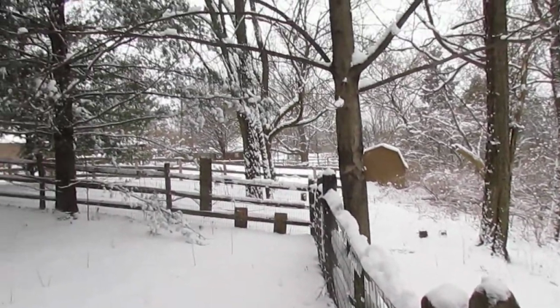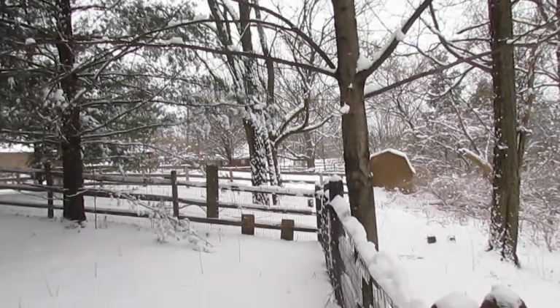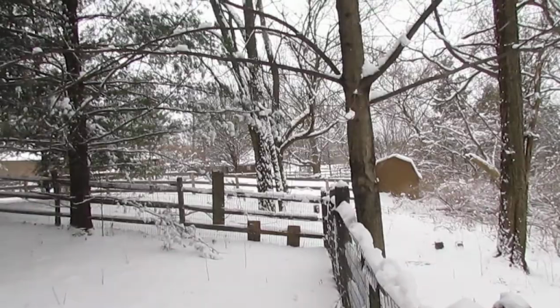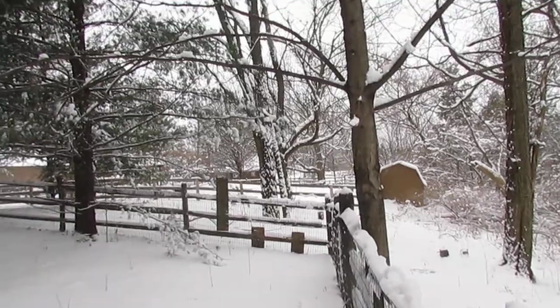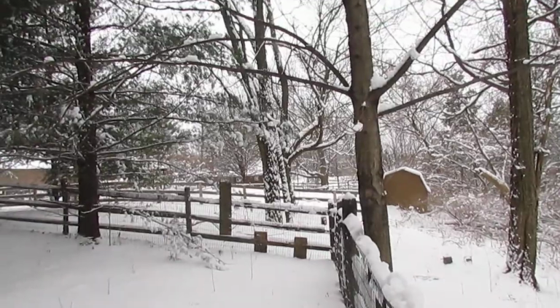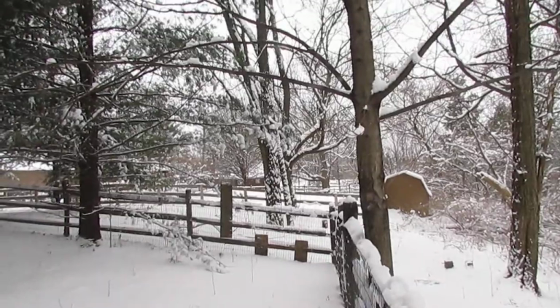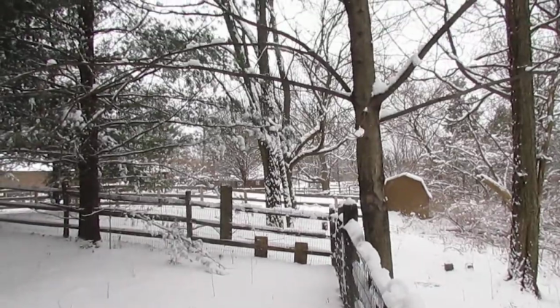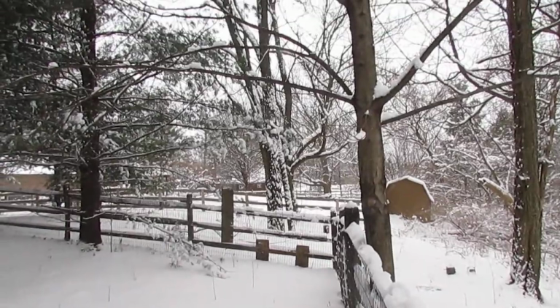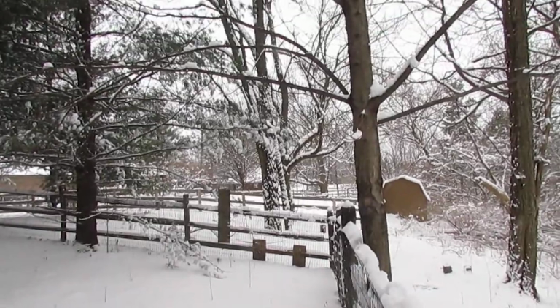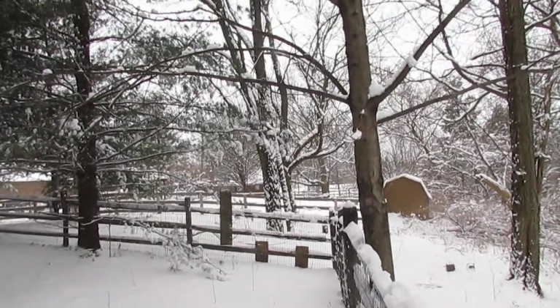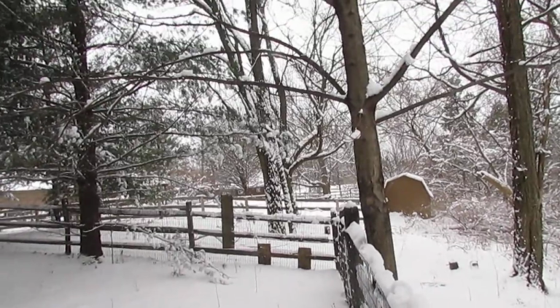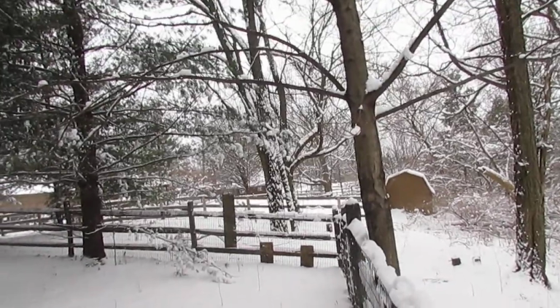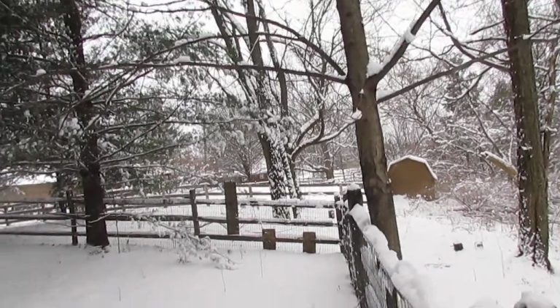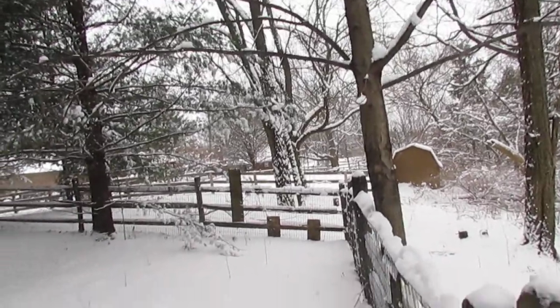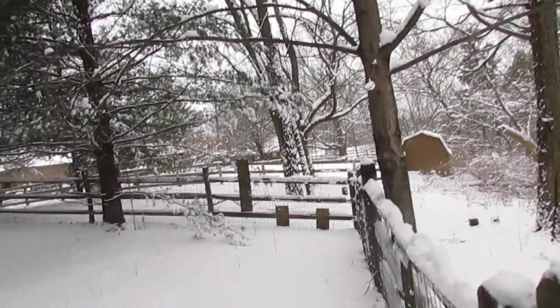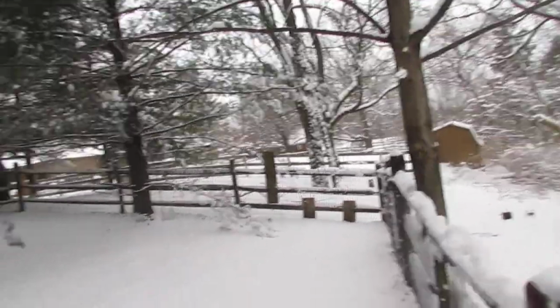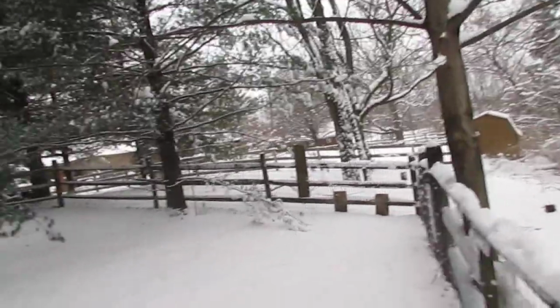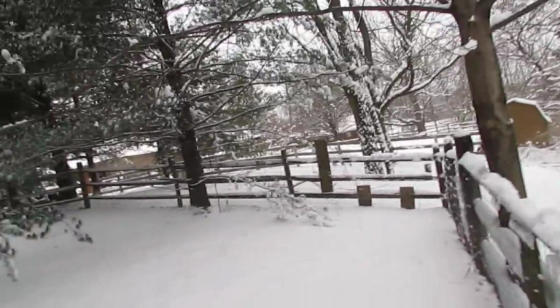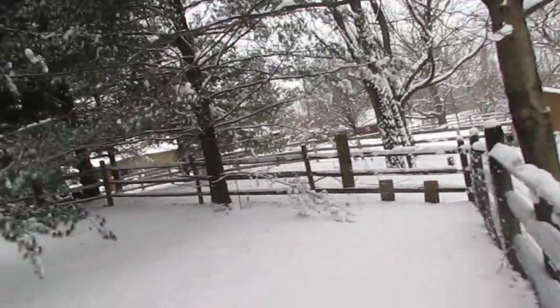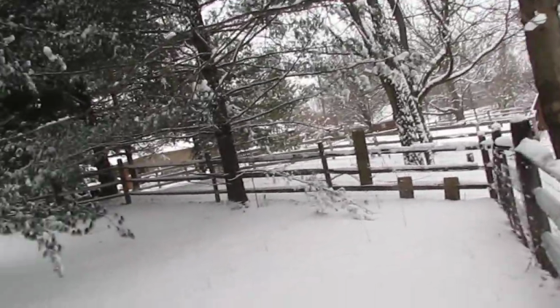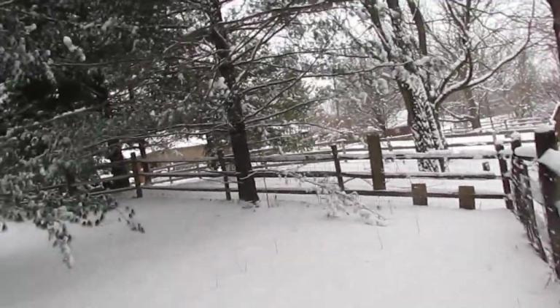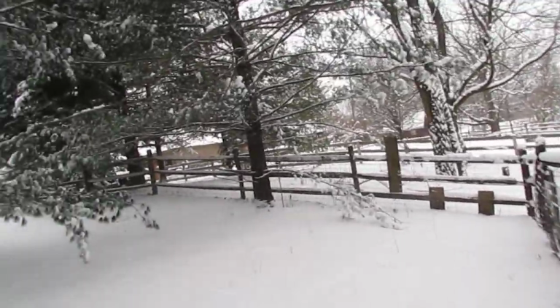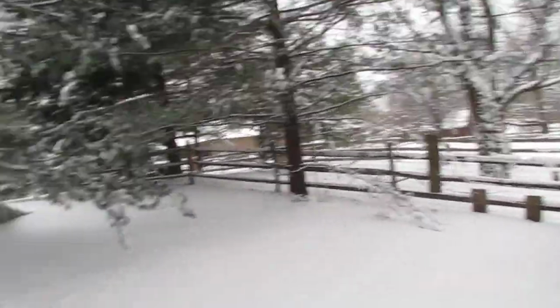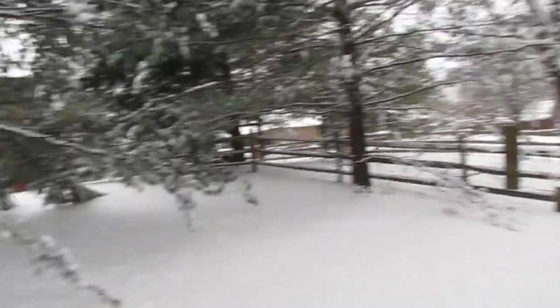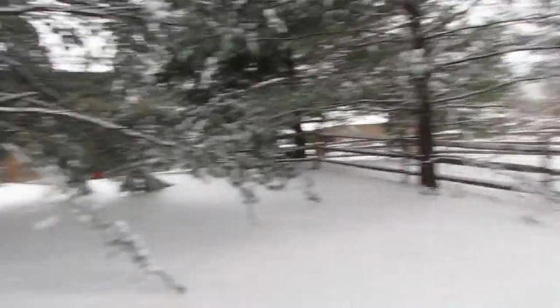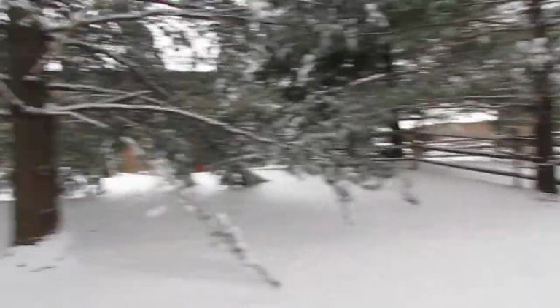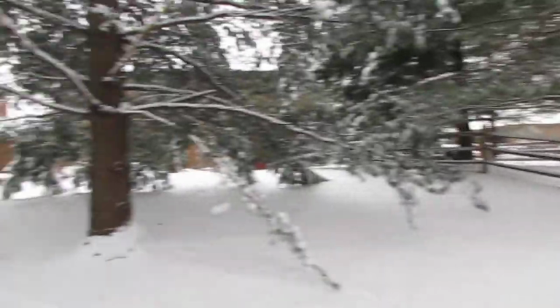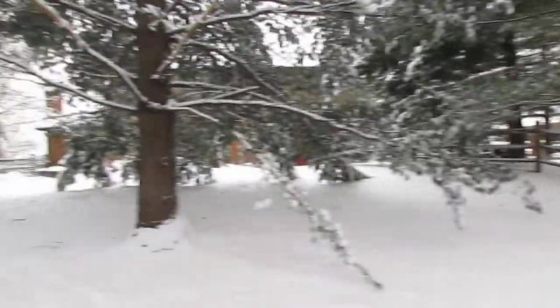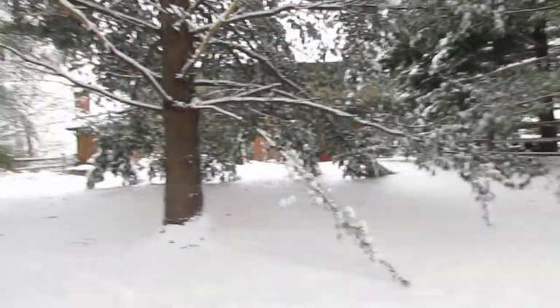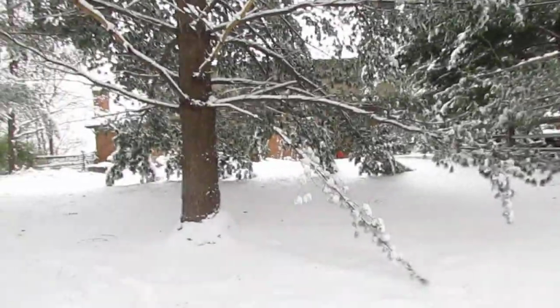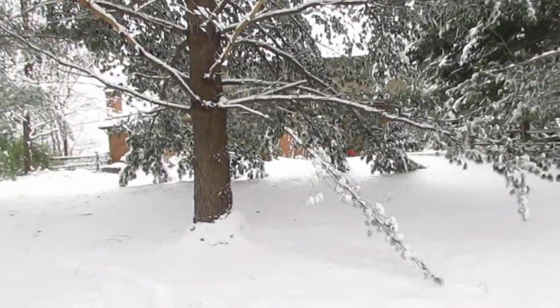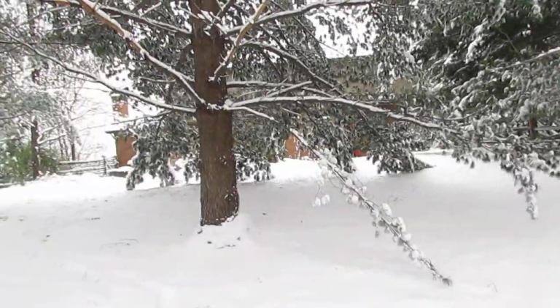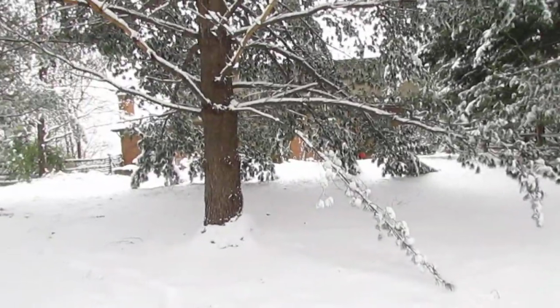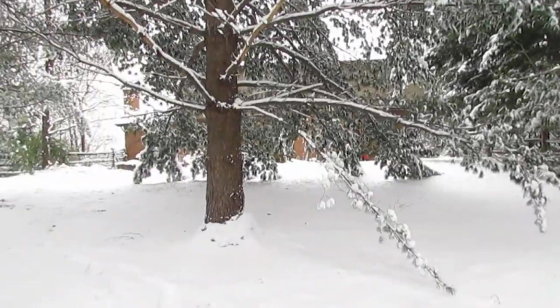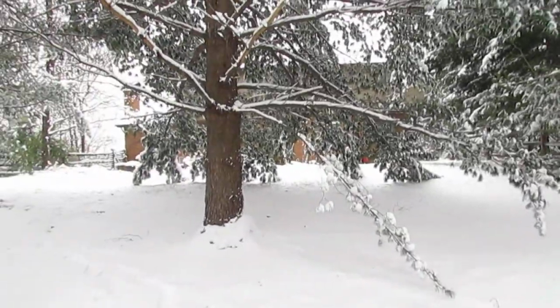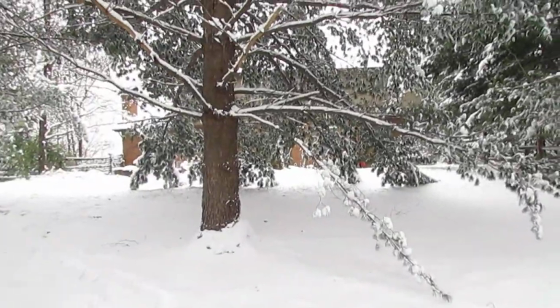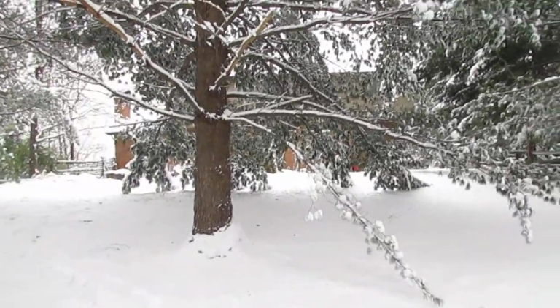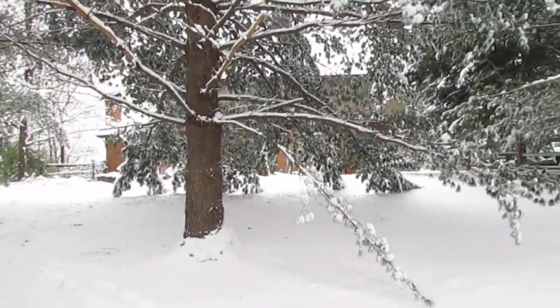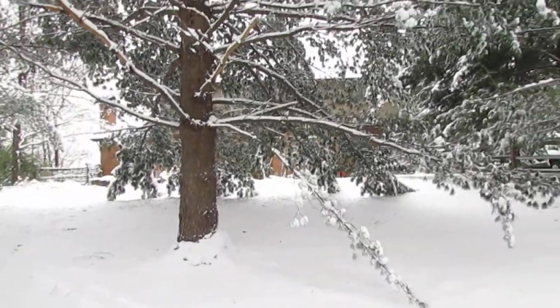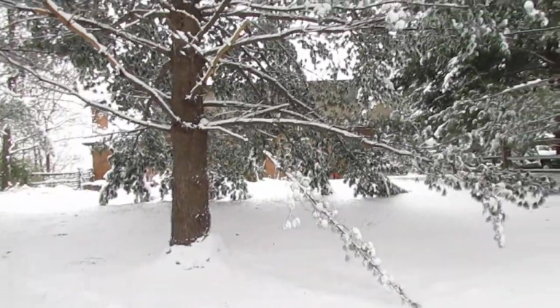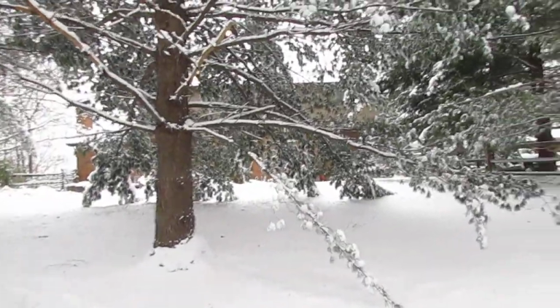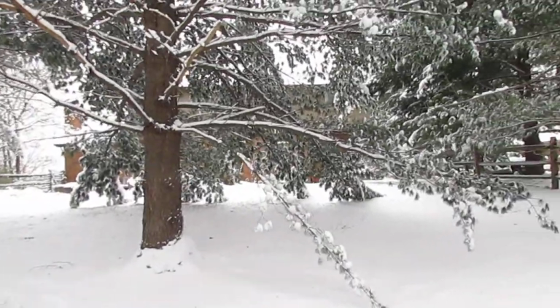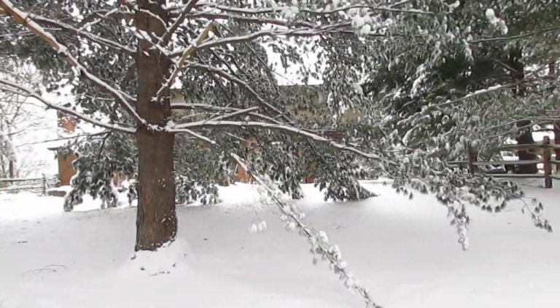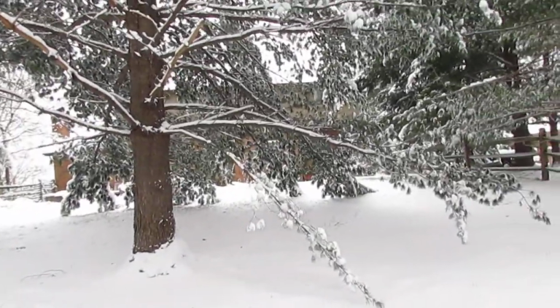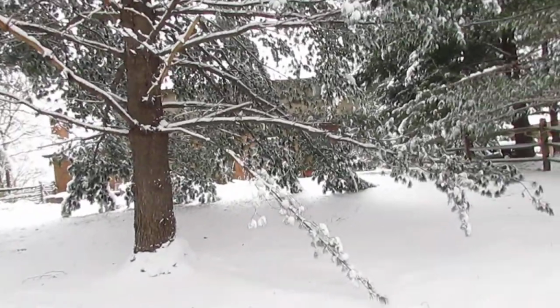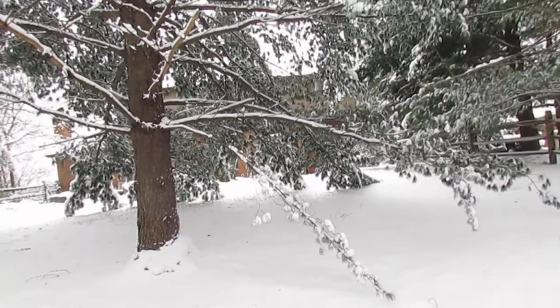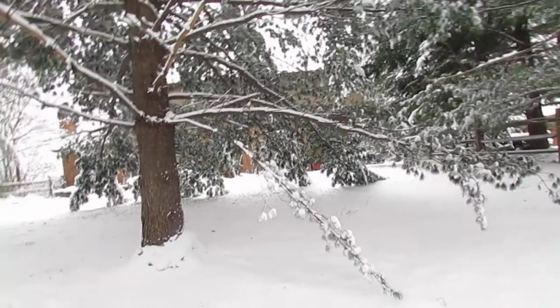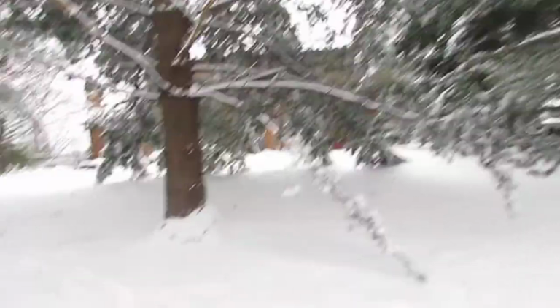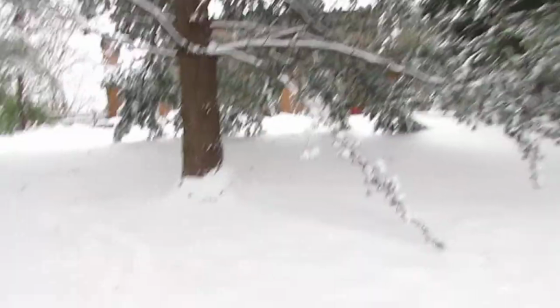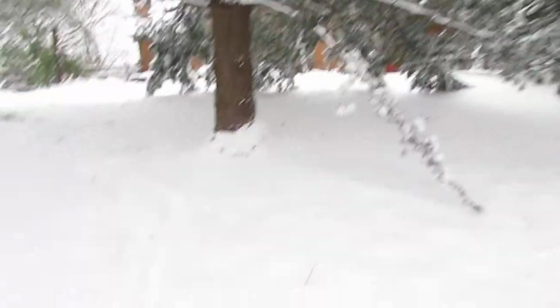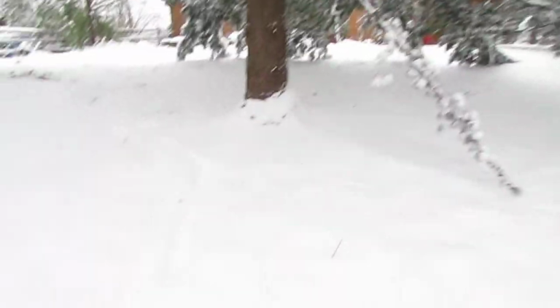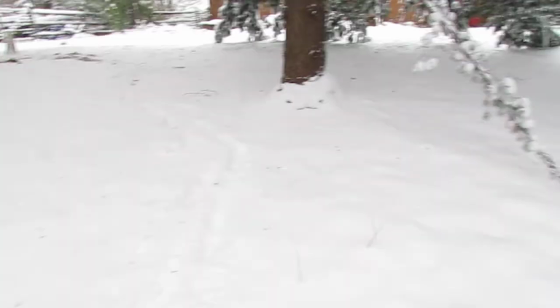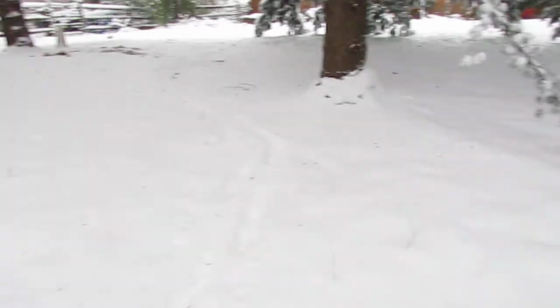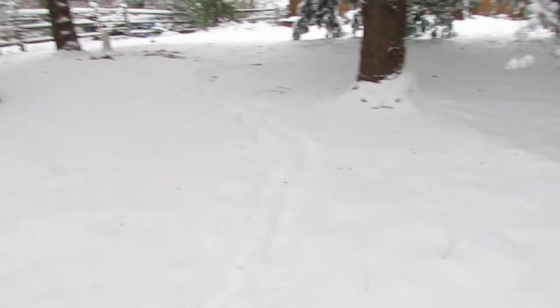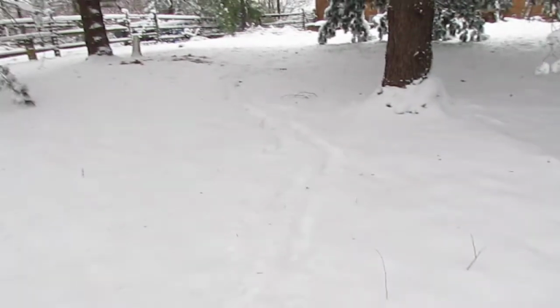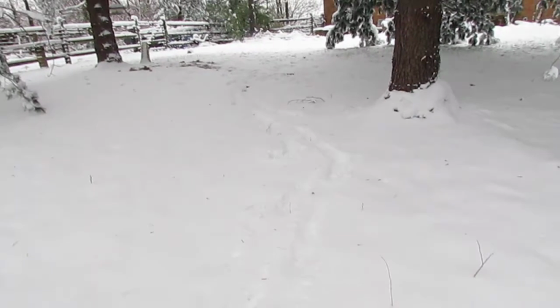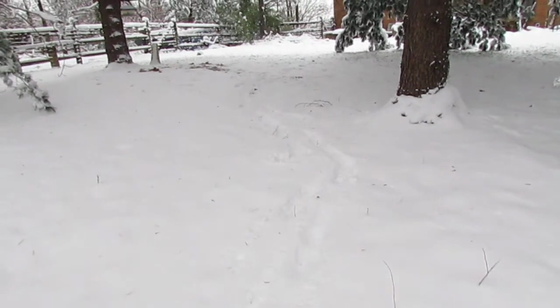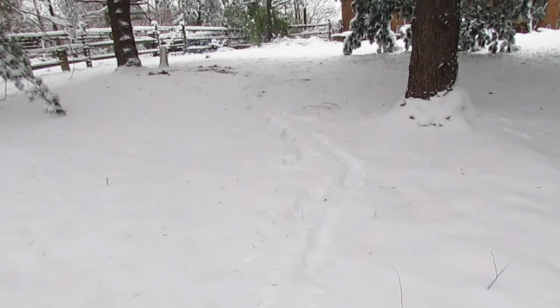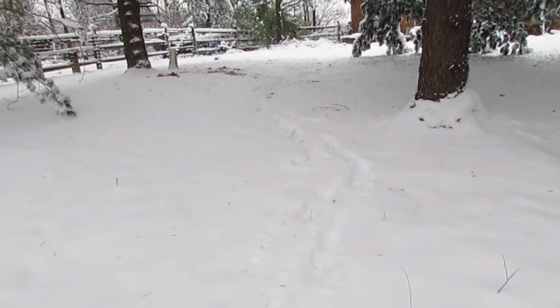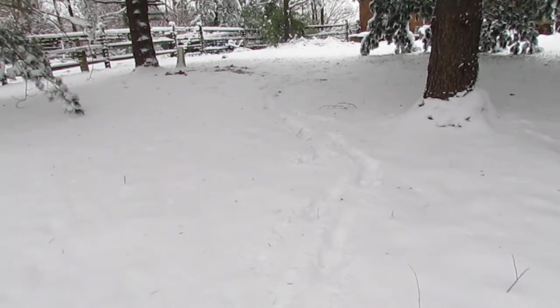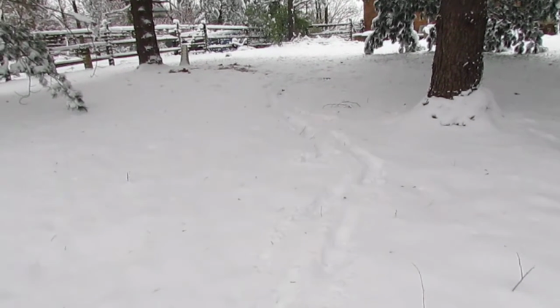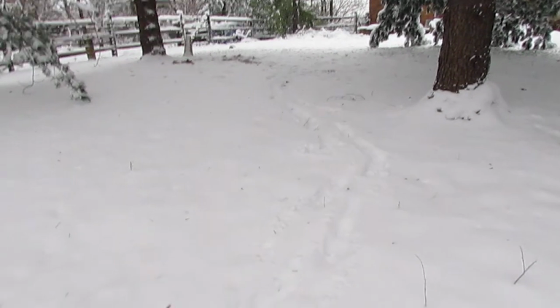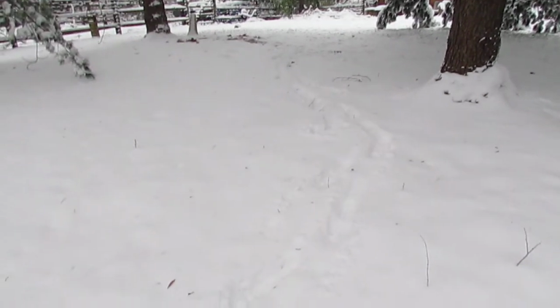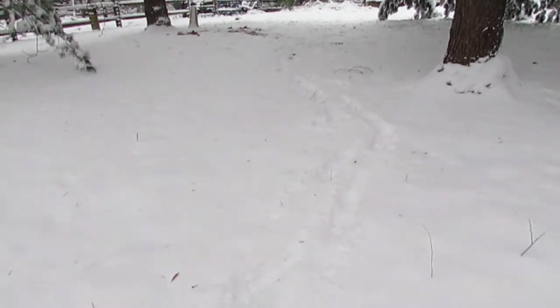Beautiful, beautiful scenery. That's looking back the other way — there's my trail right there.